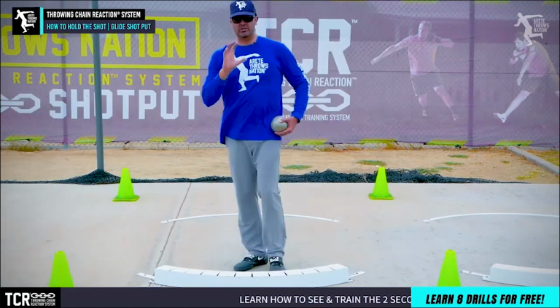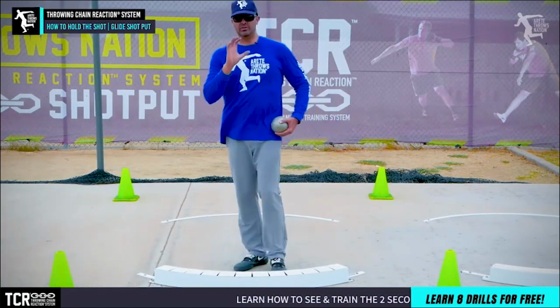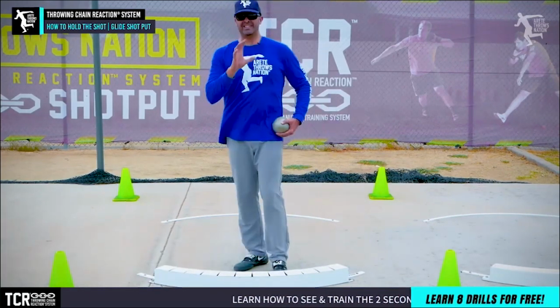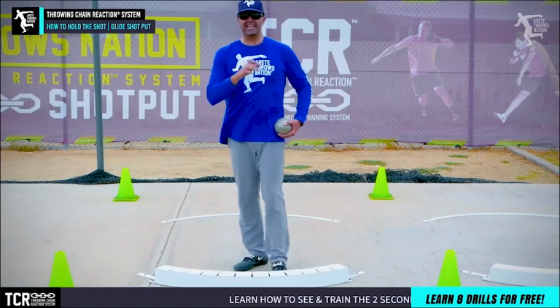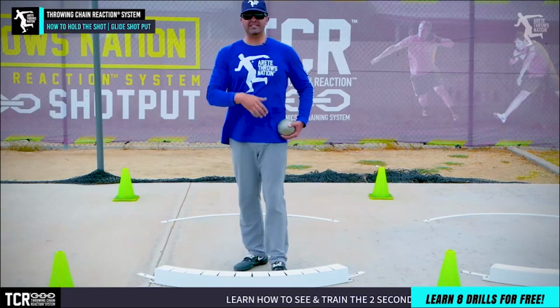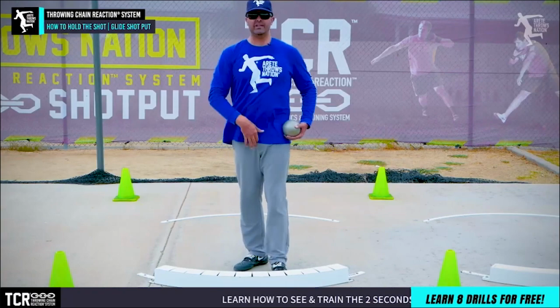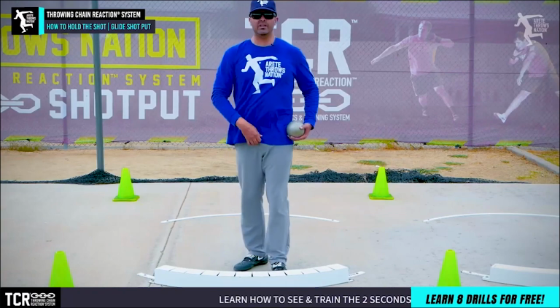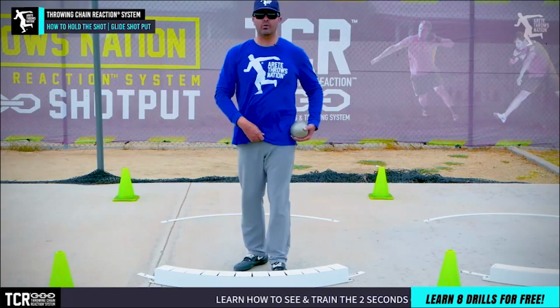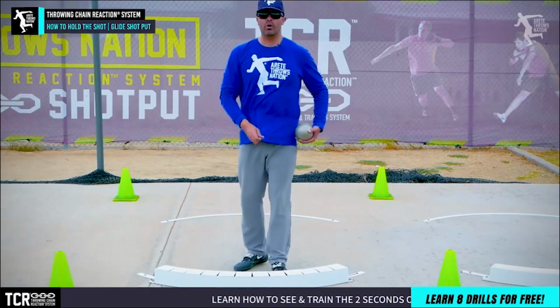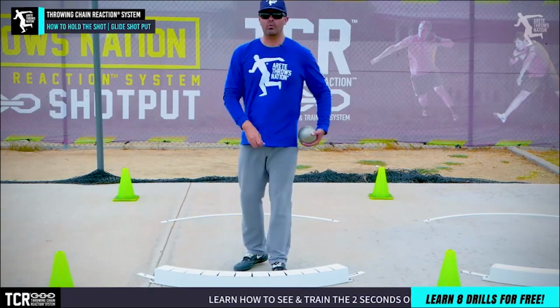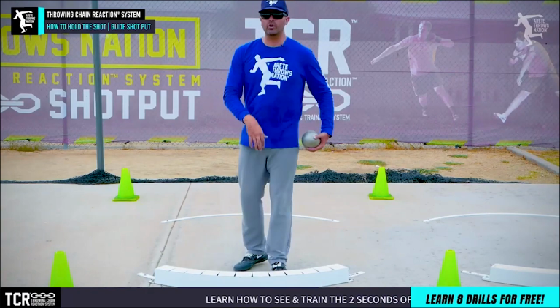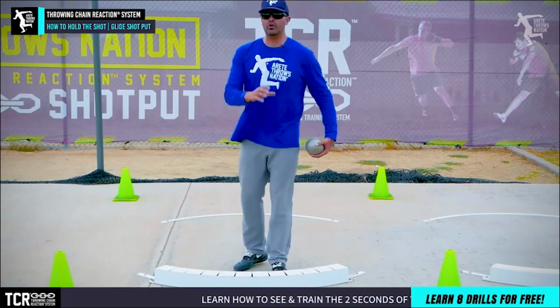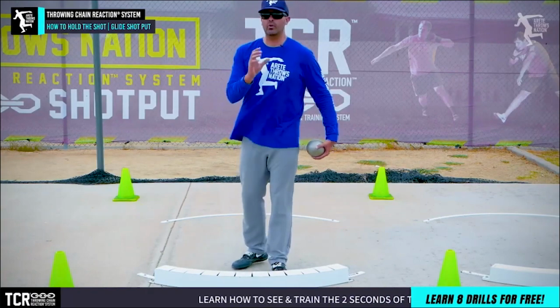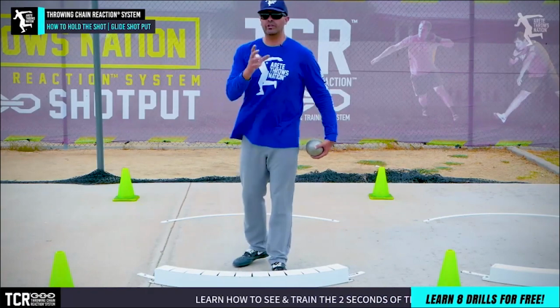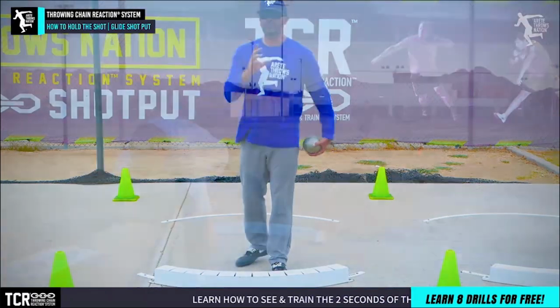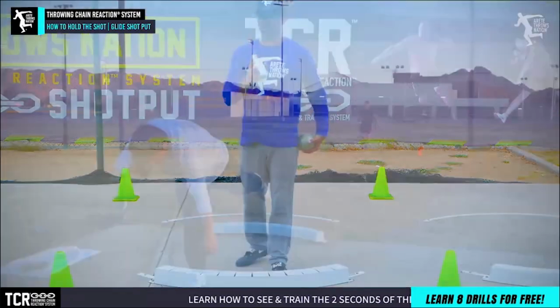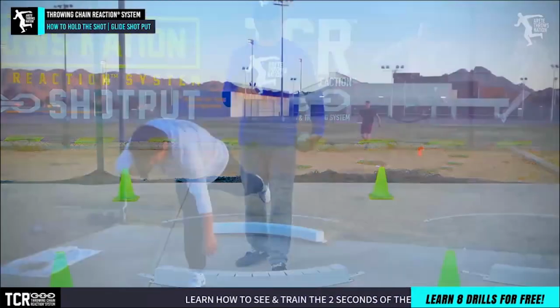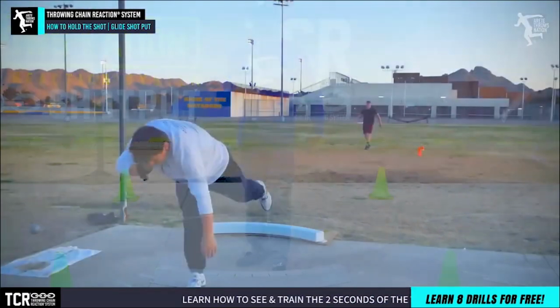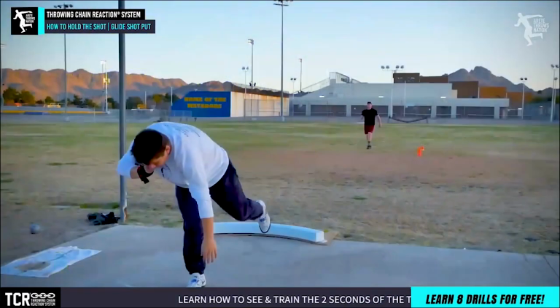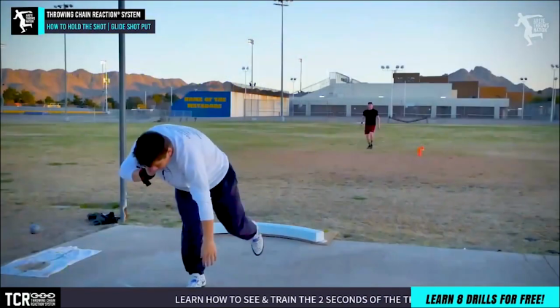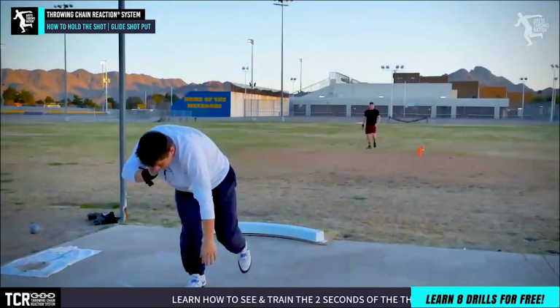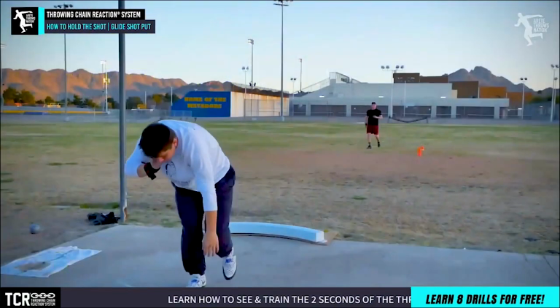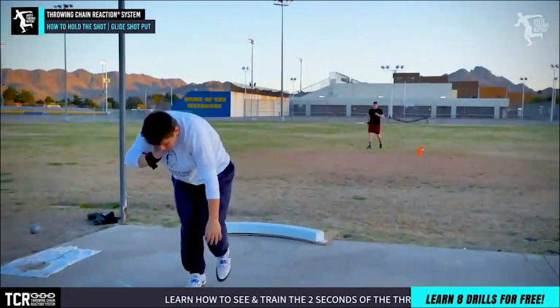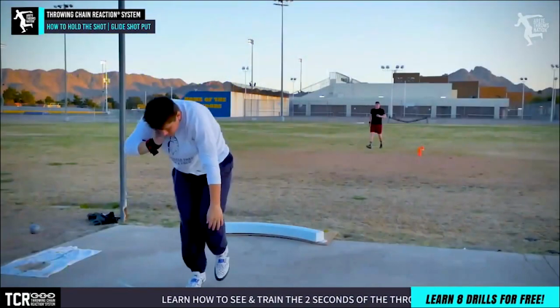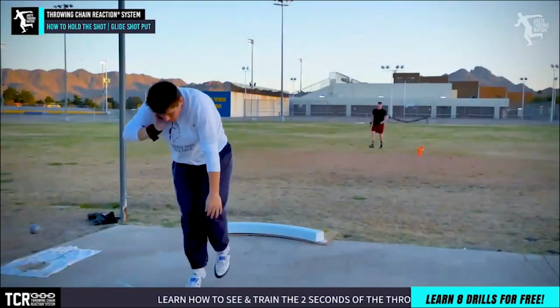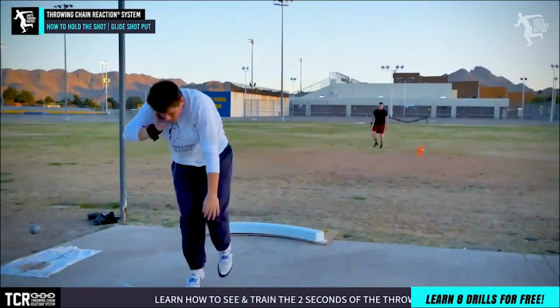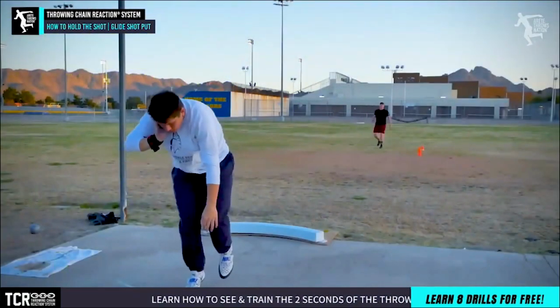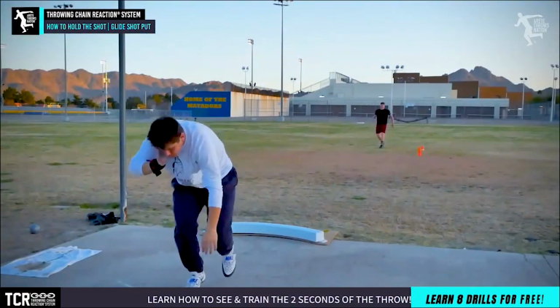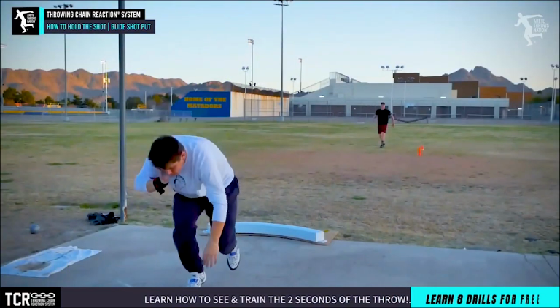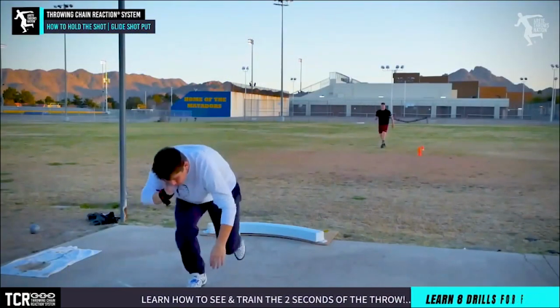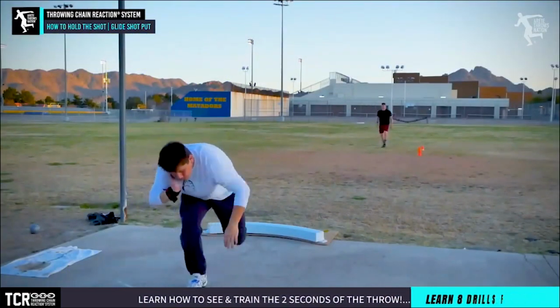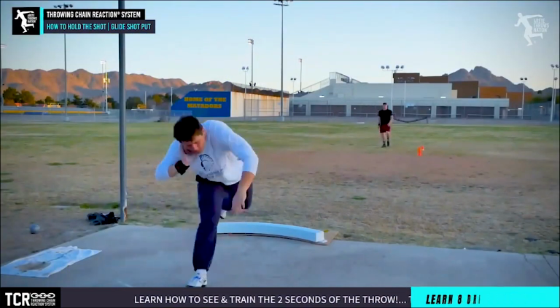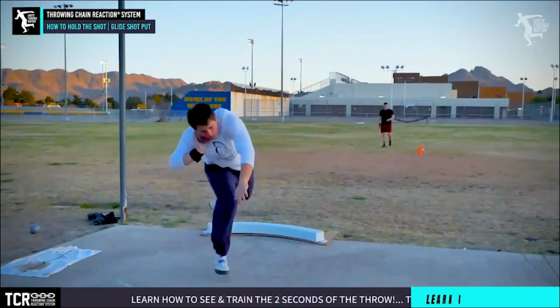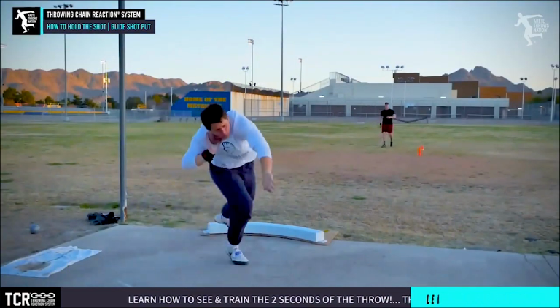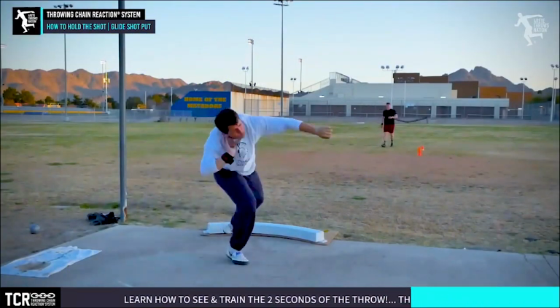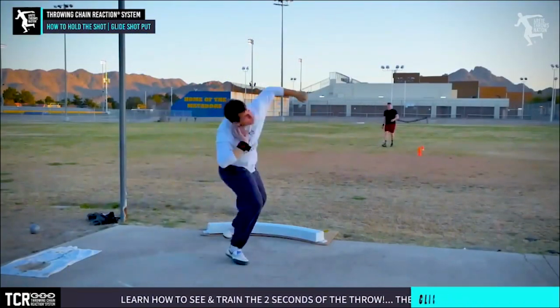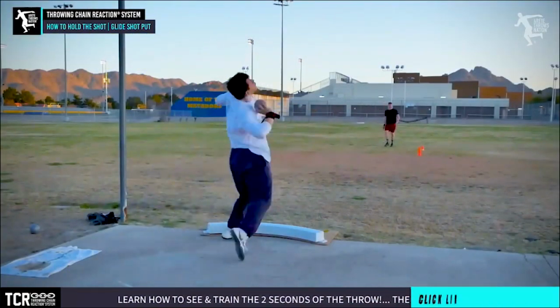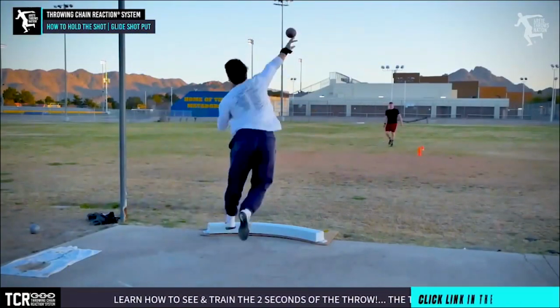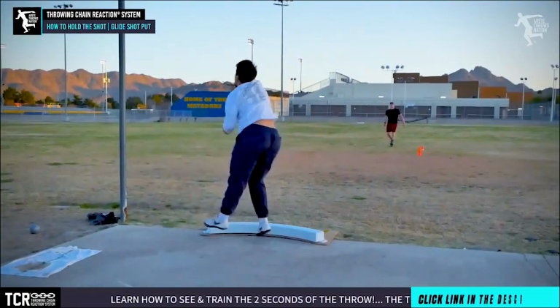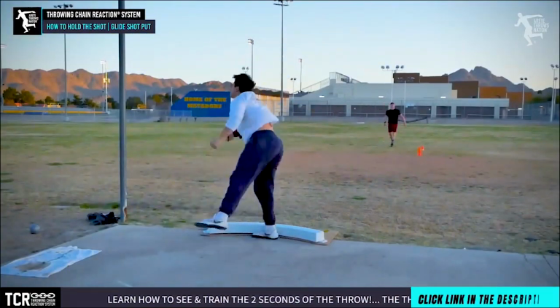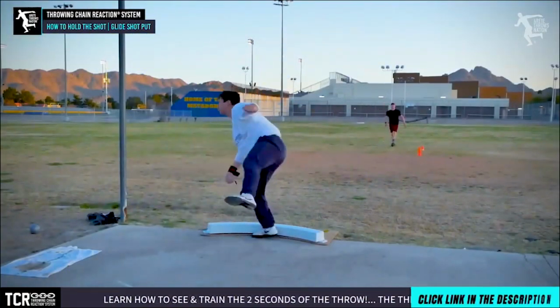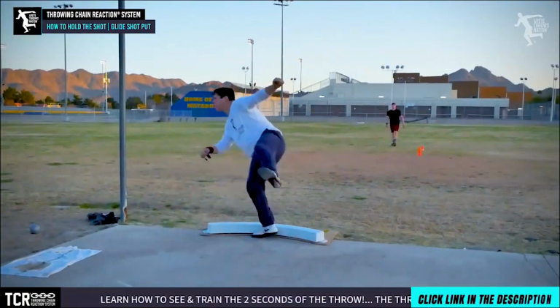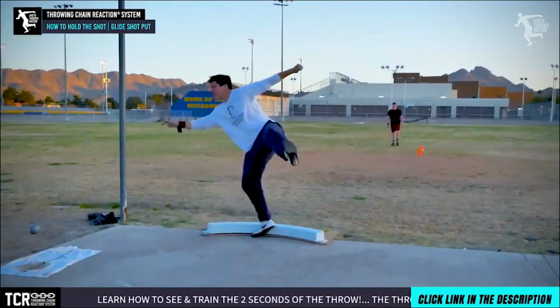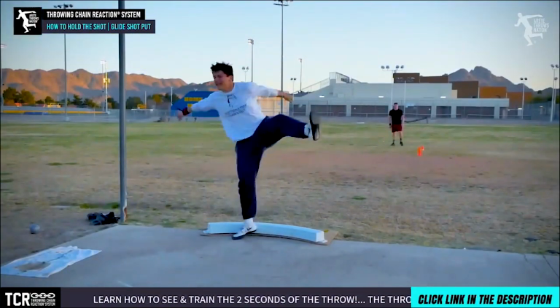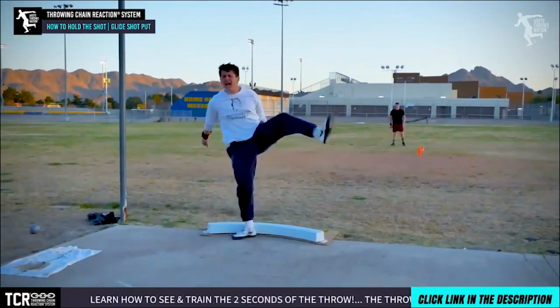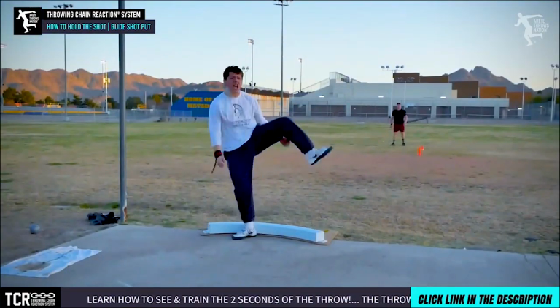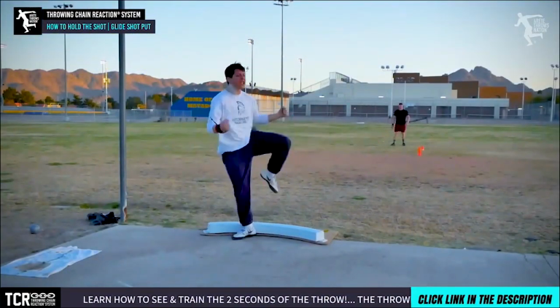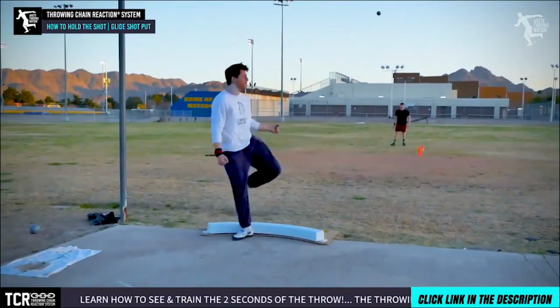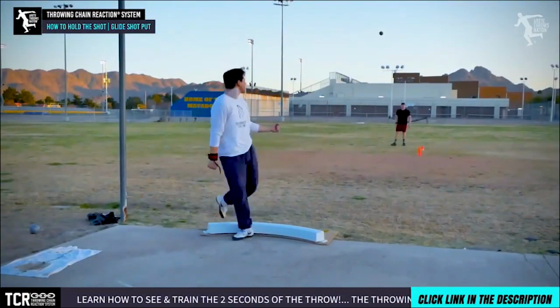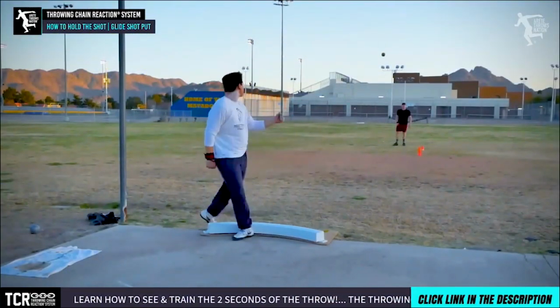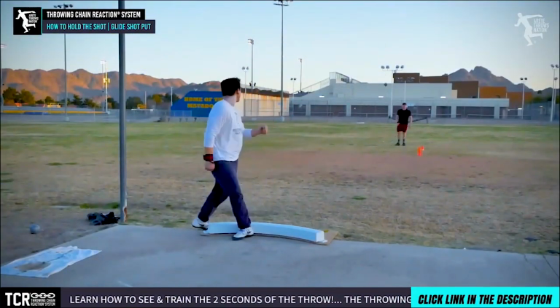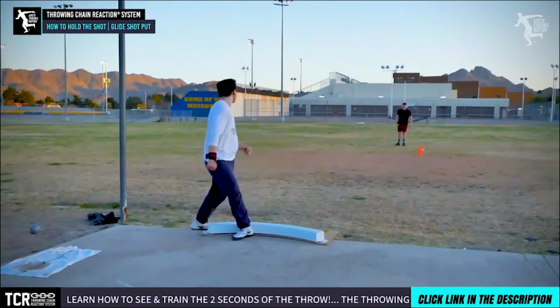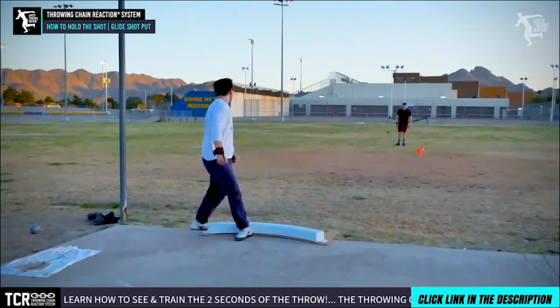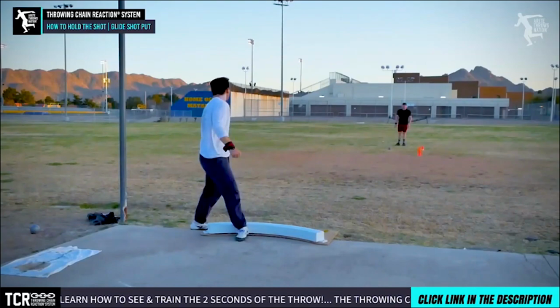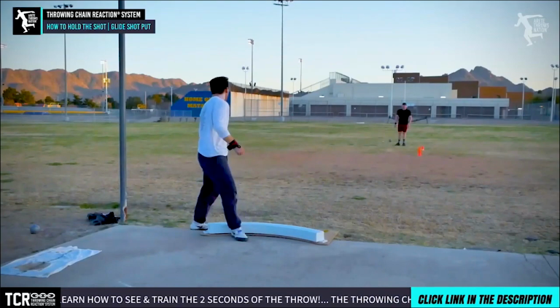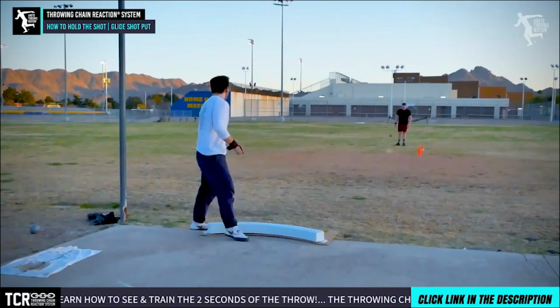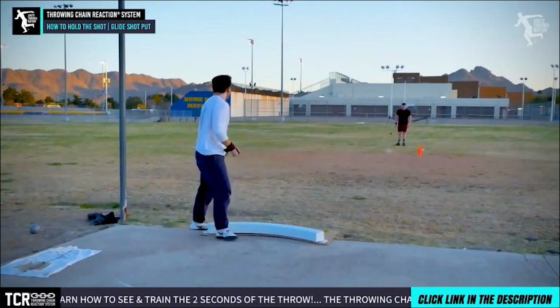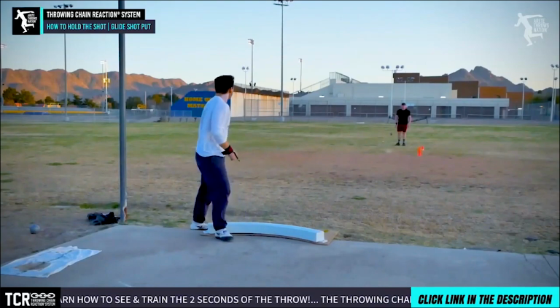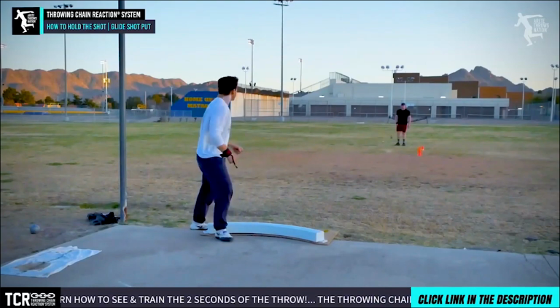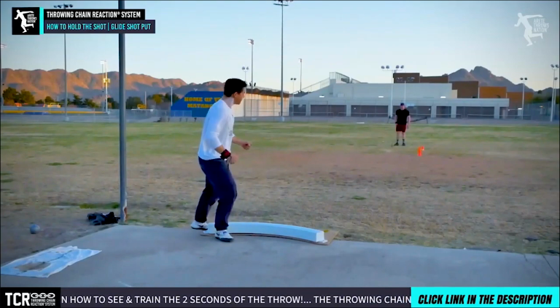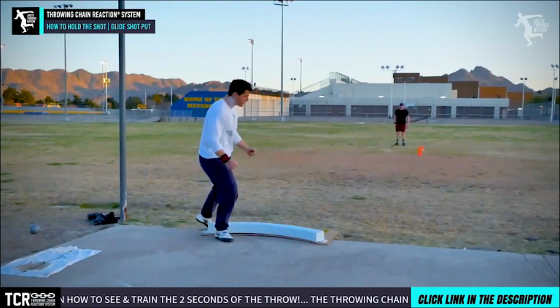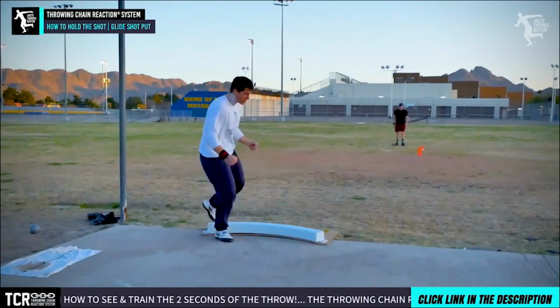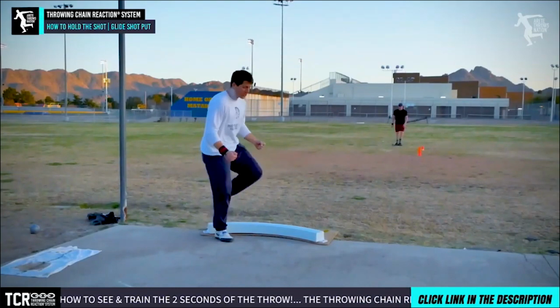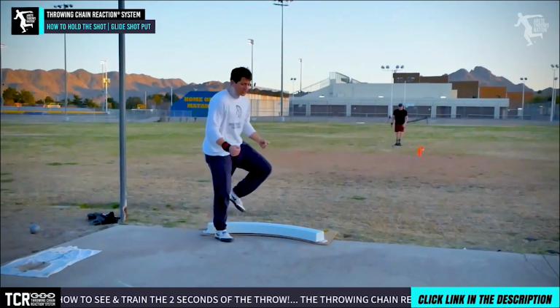In today's video we're going to talk predominantly about the glide shot put position and the arm carry. It's a super important thing.